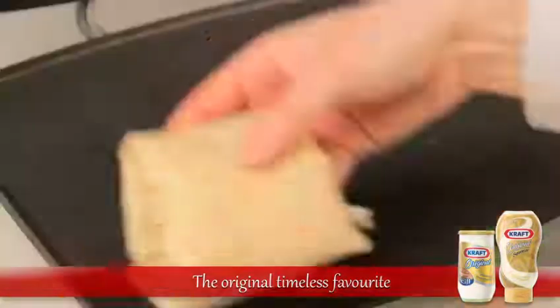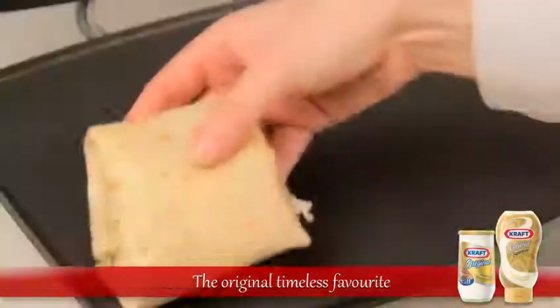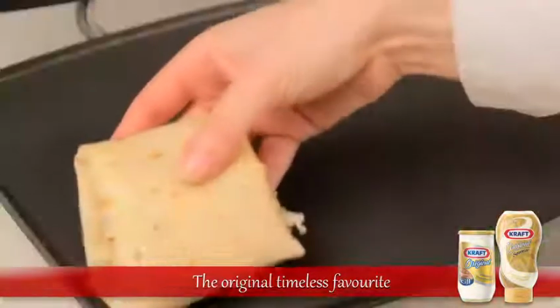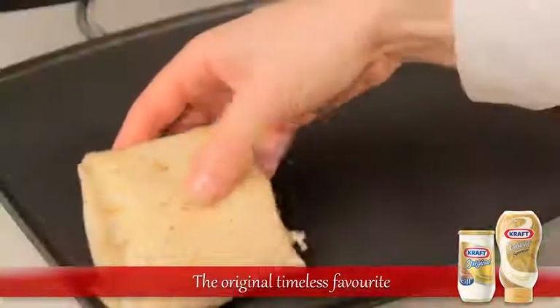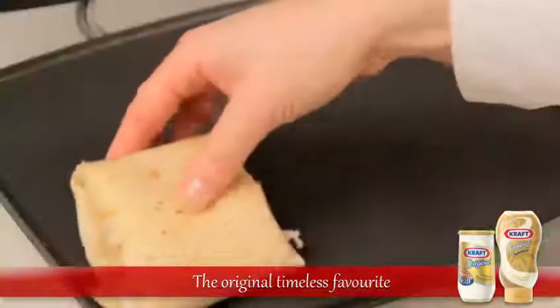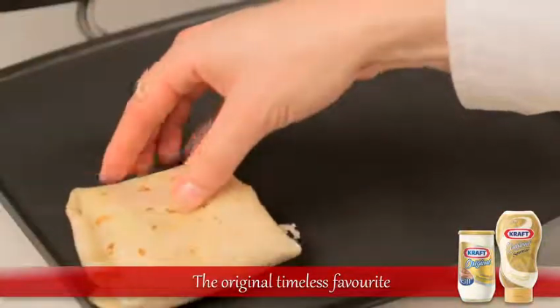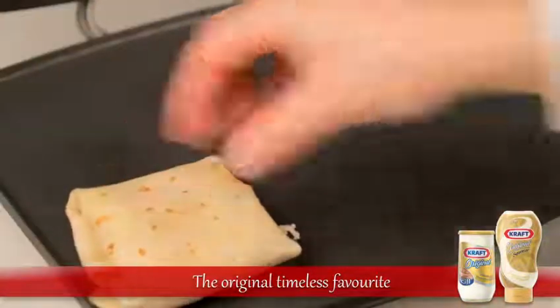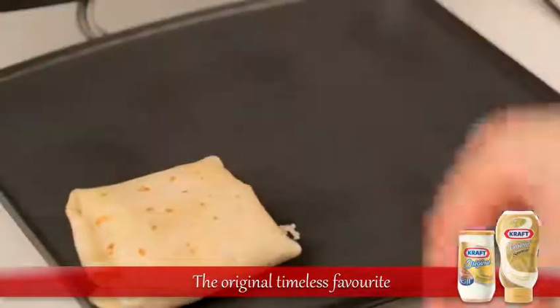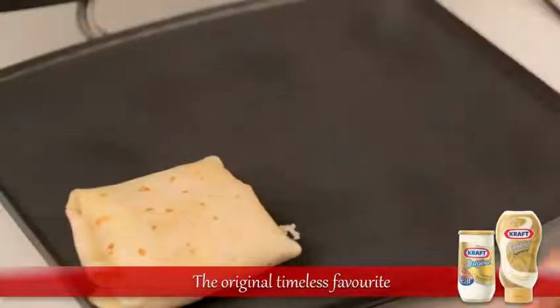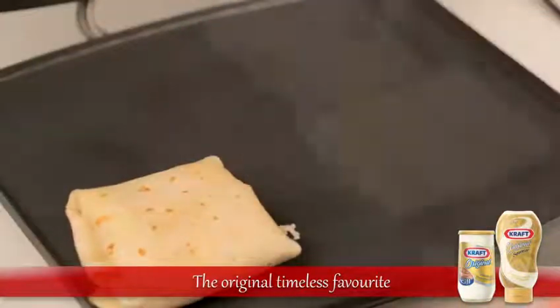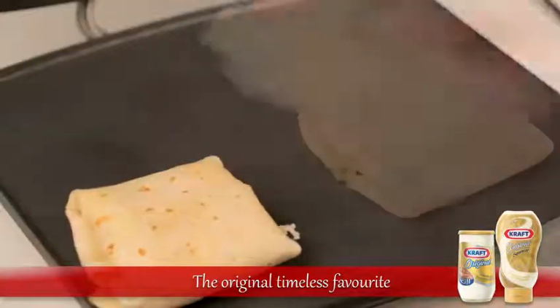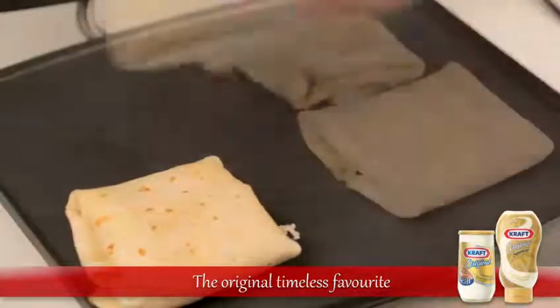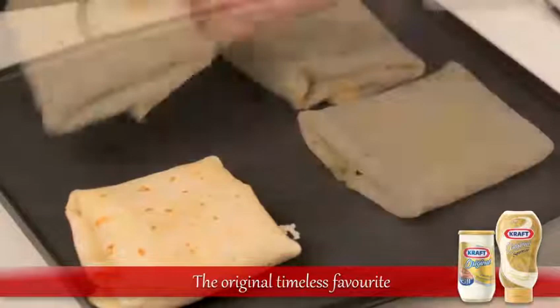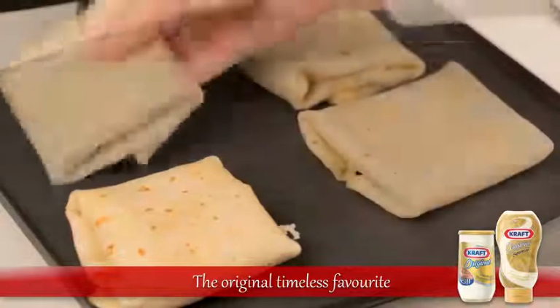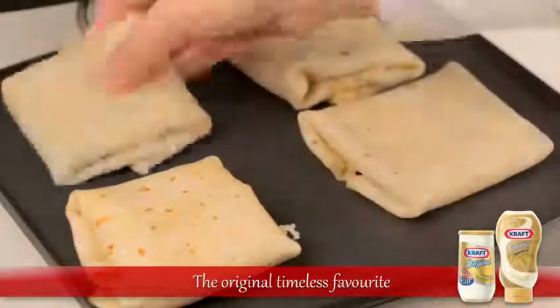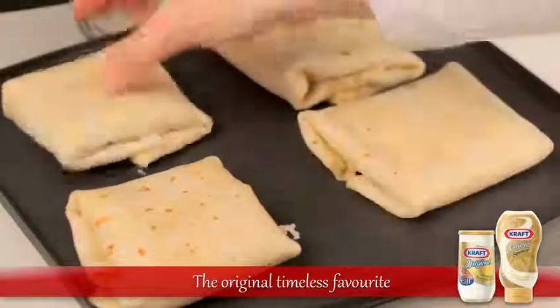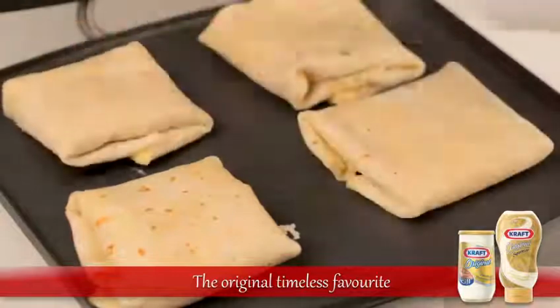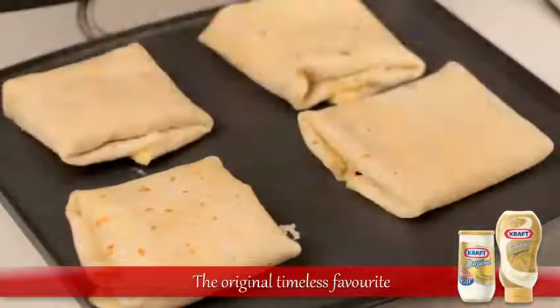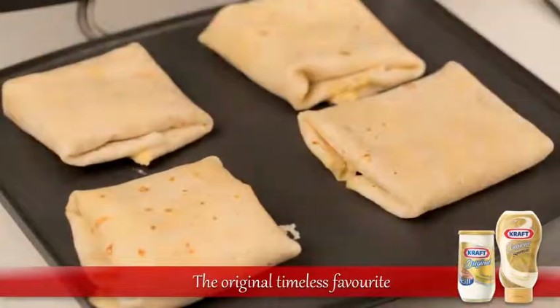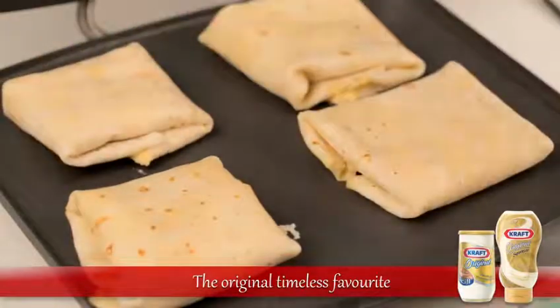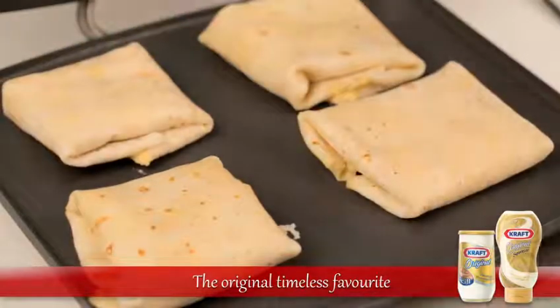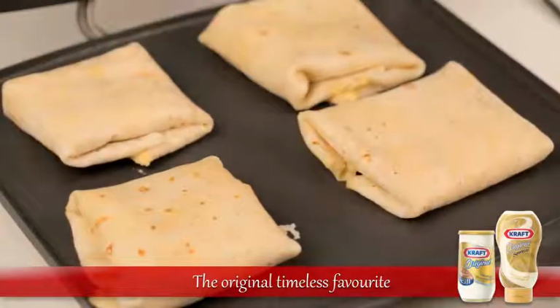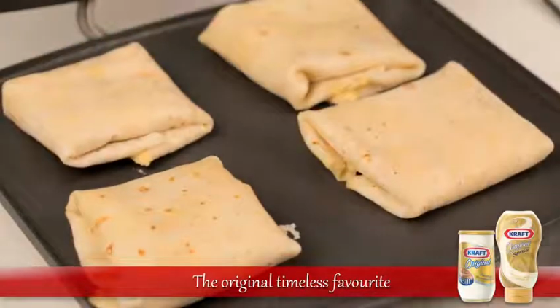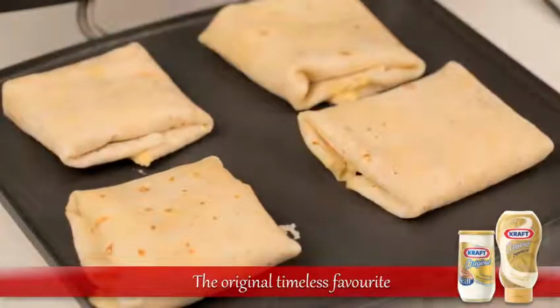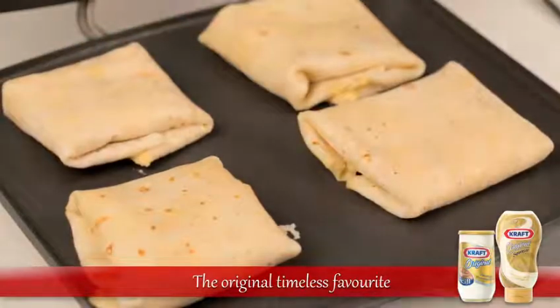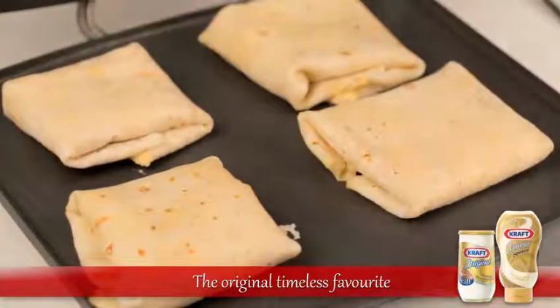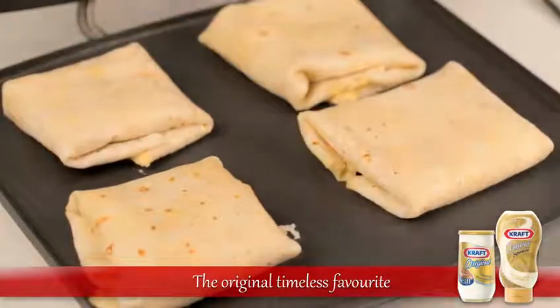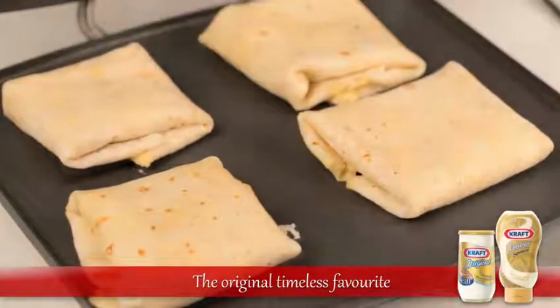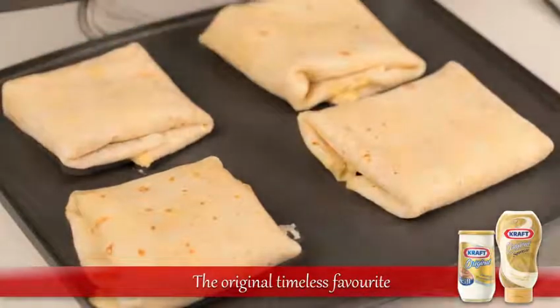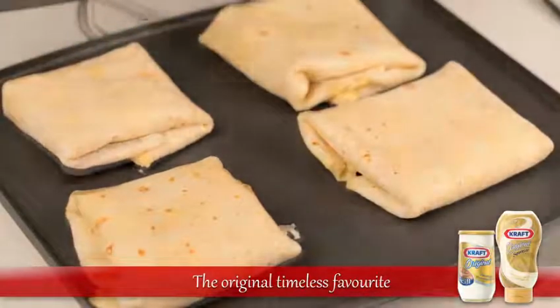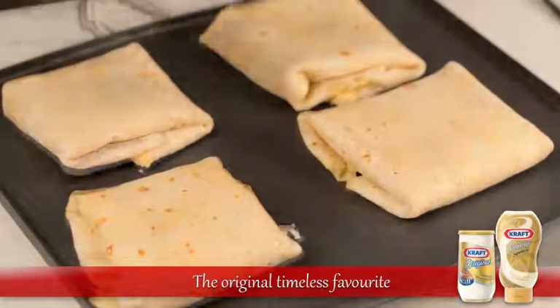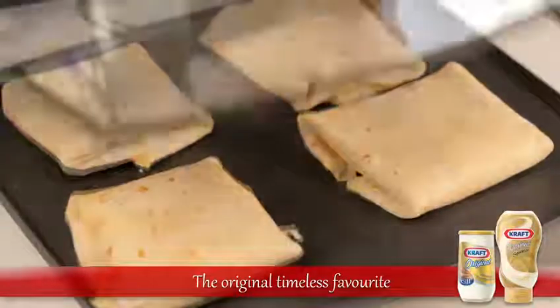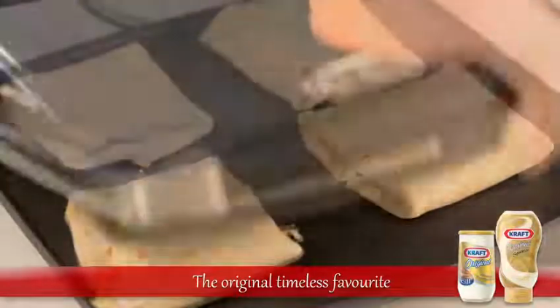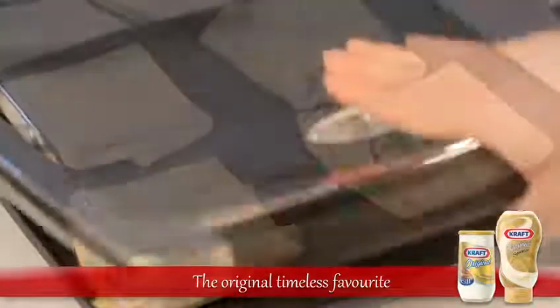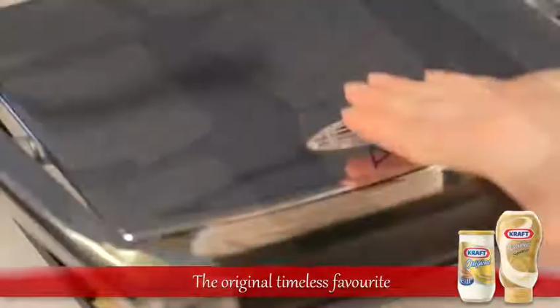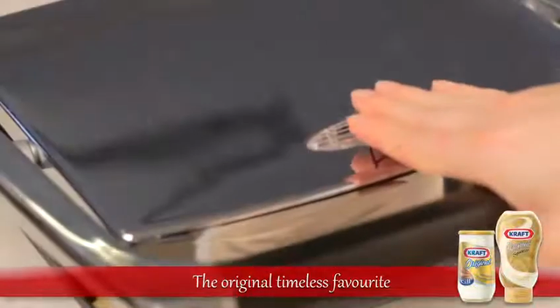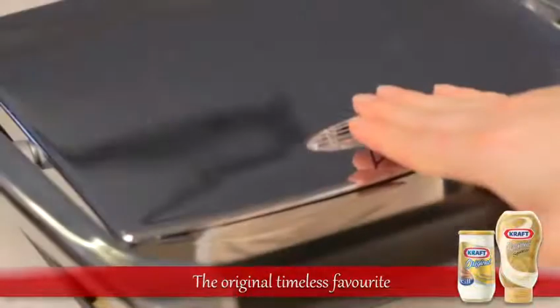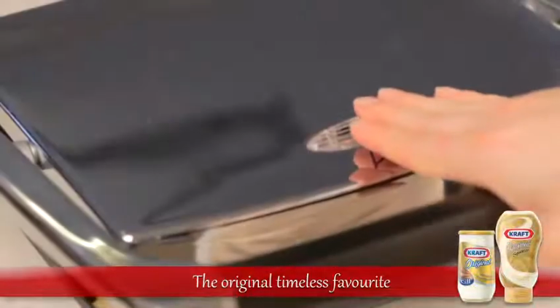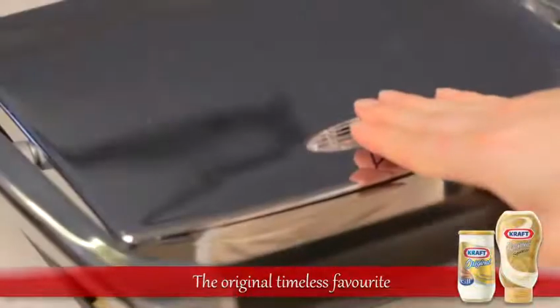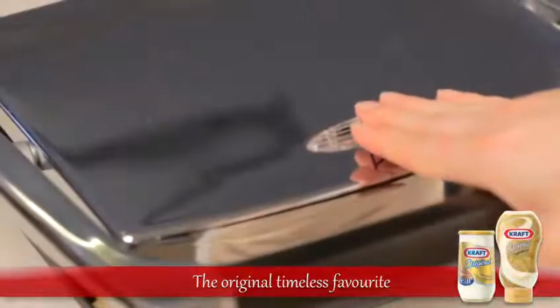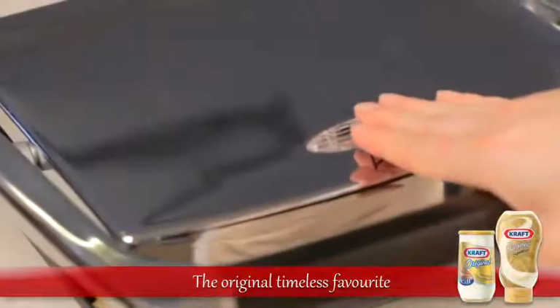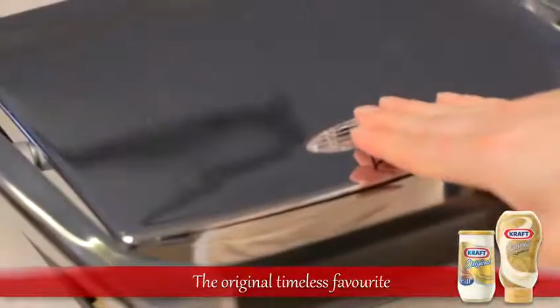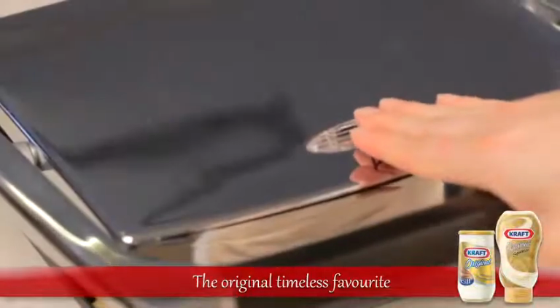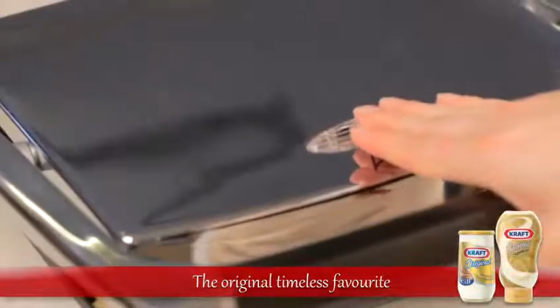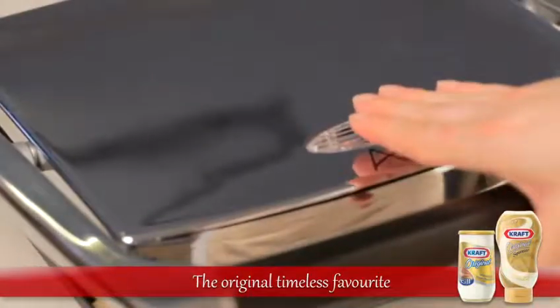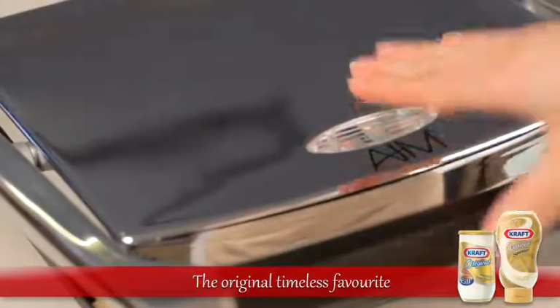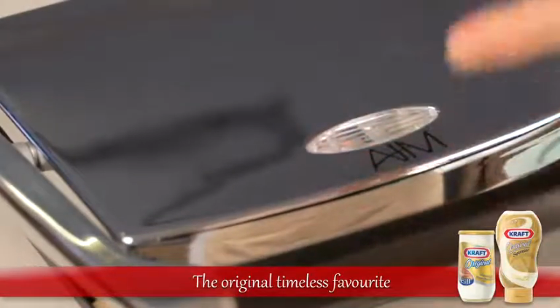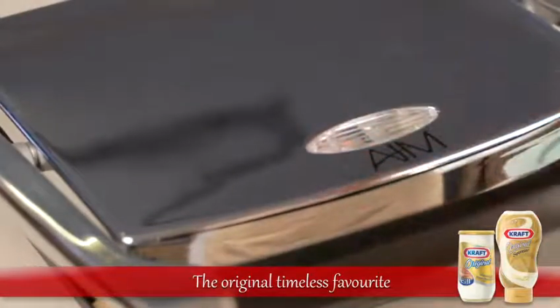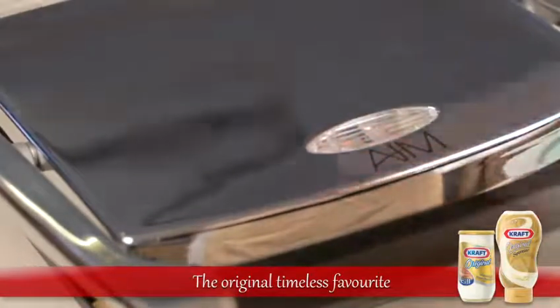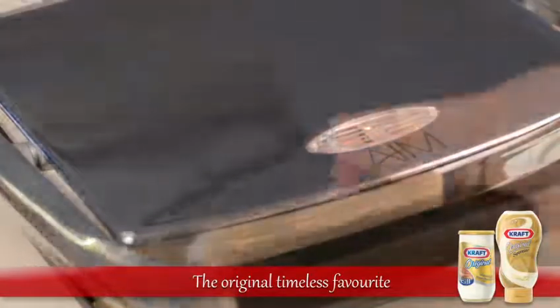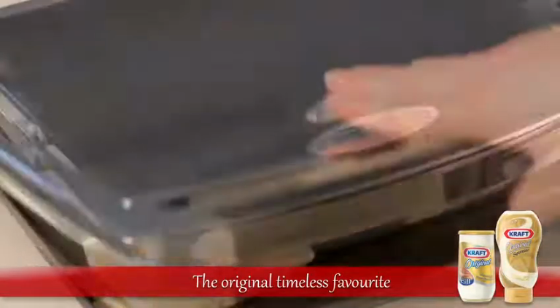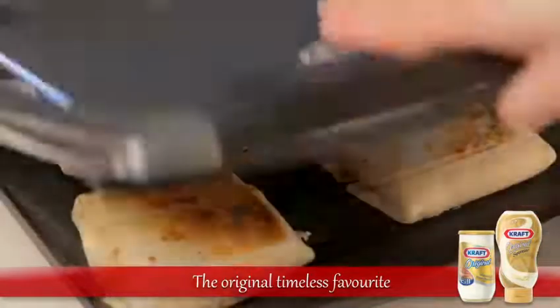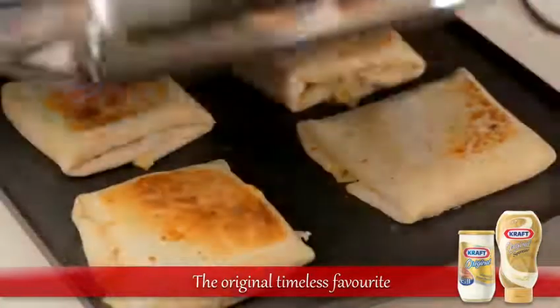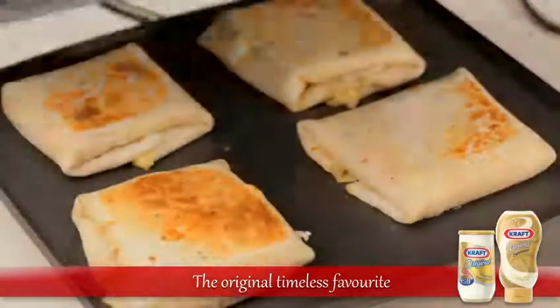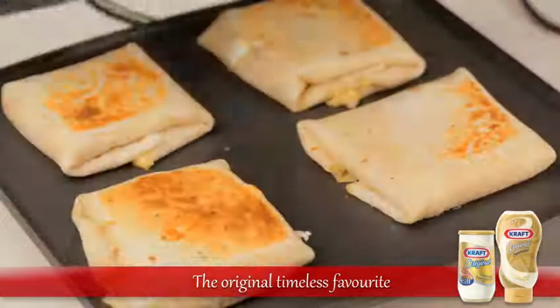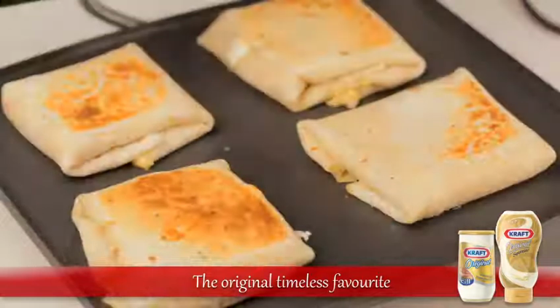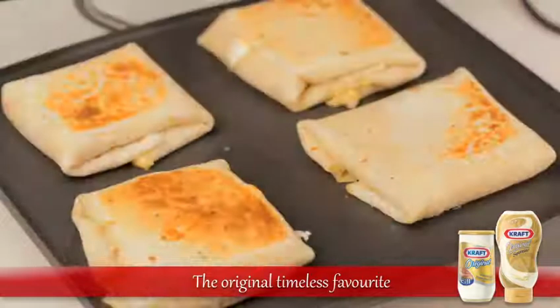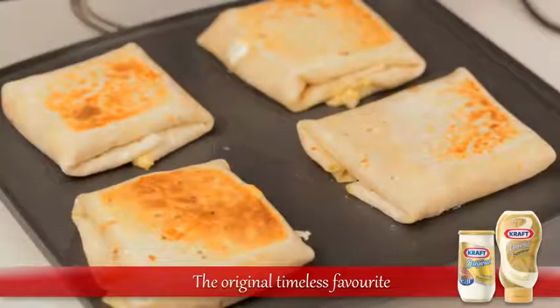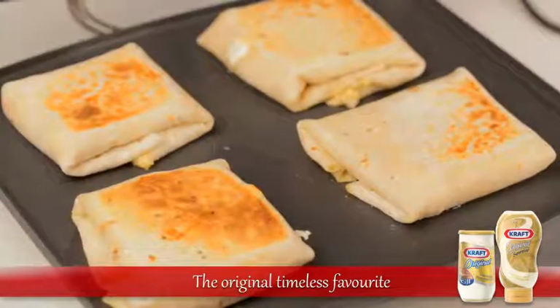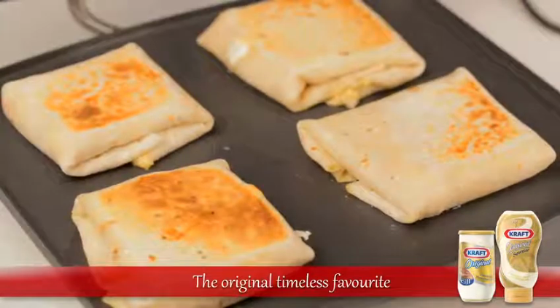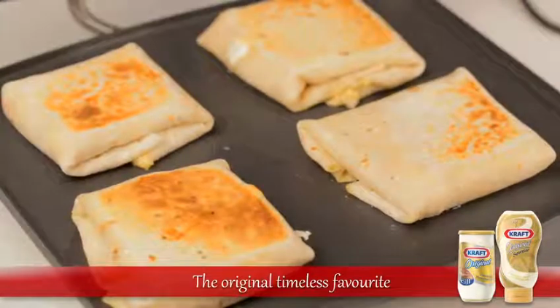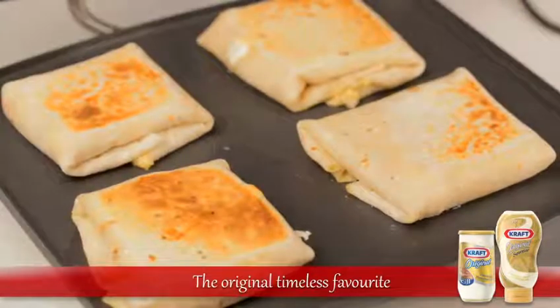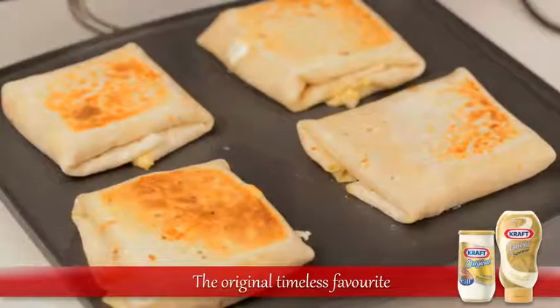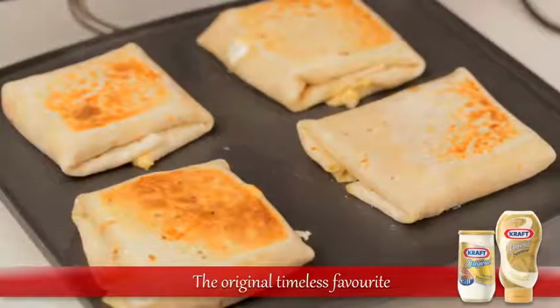Carefully place the folded tortilla in the sandwich press. Leave it there for one to two minutes, checking occasionally to make sure that it doesn't burn.